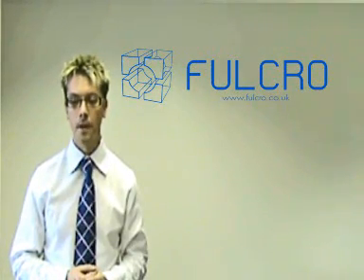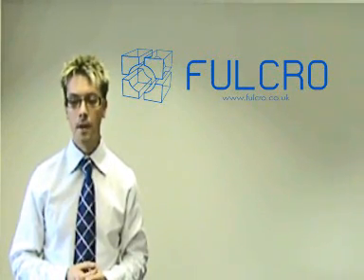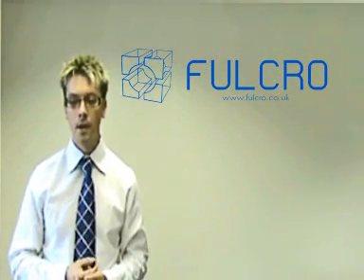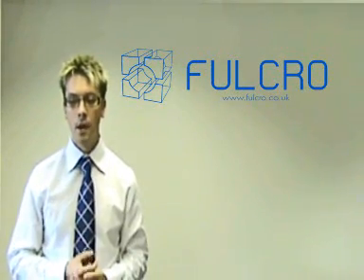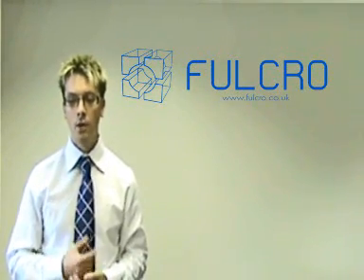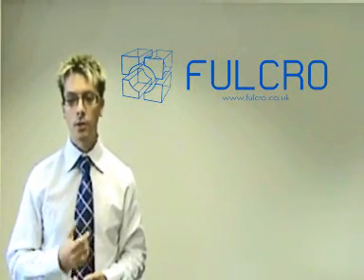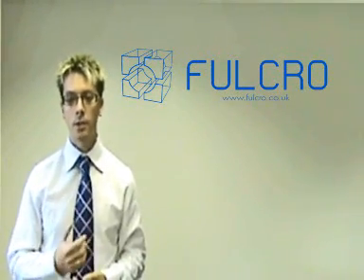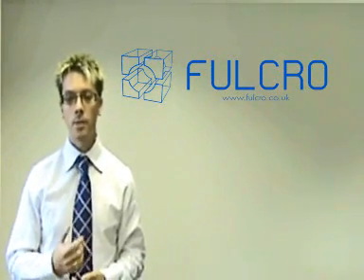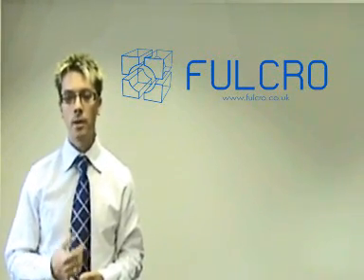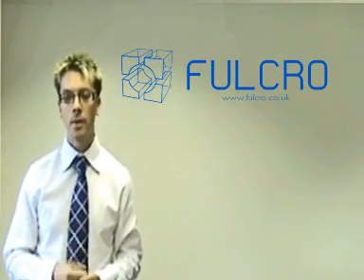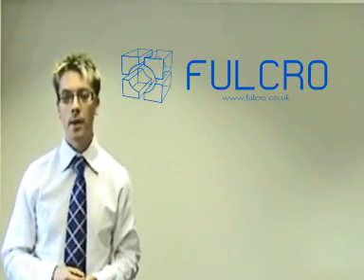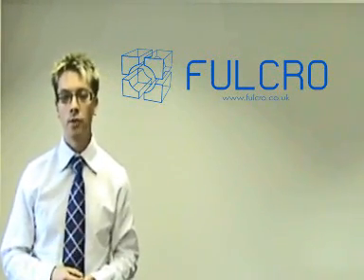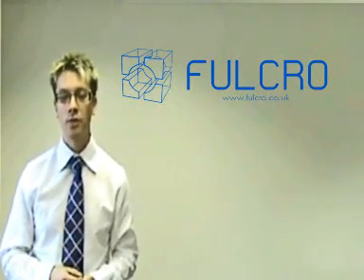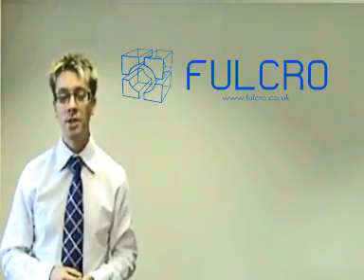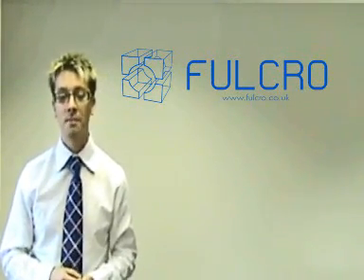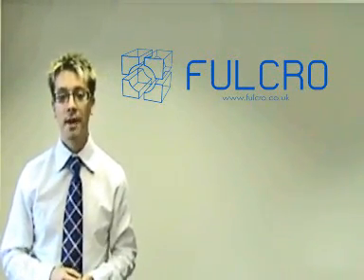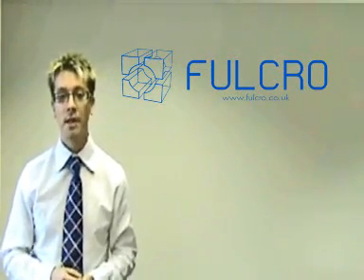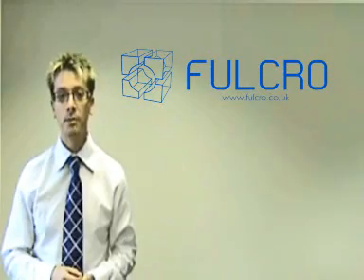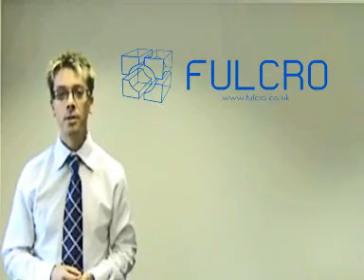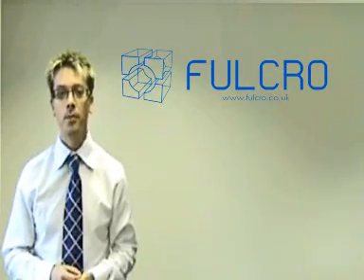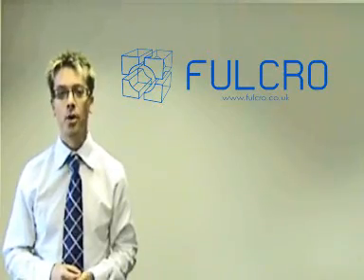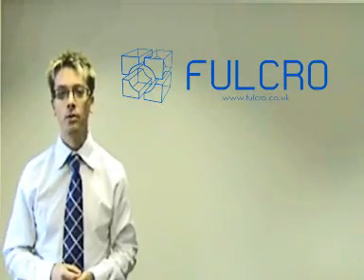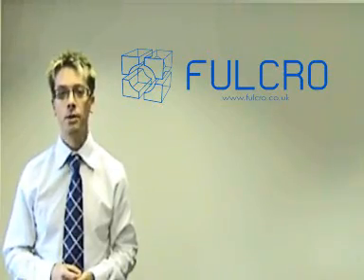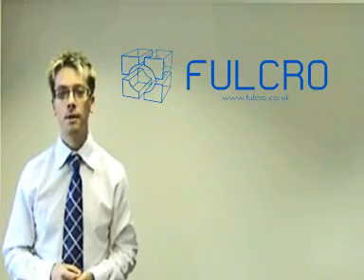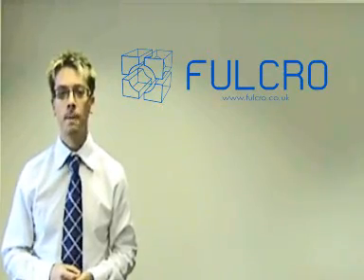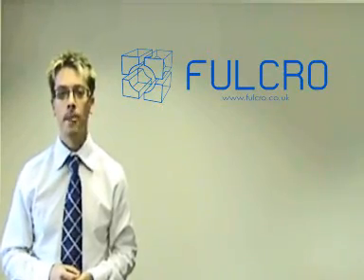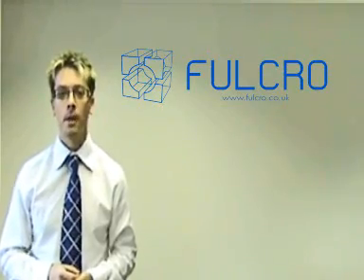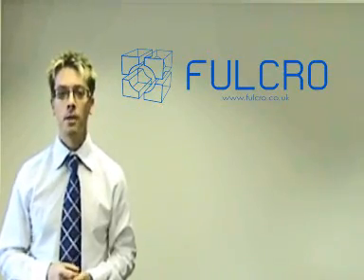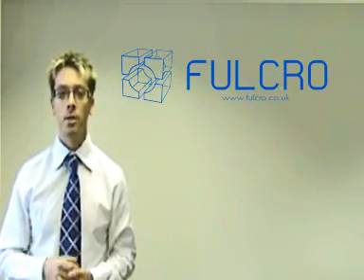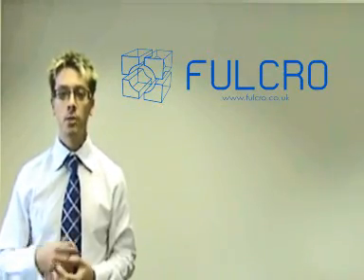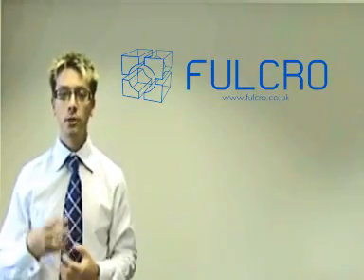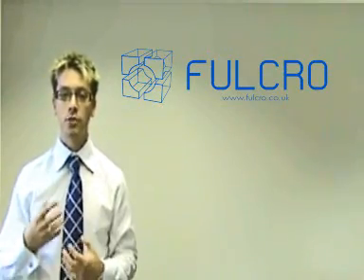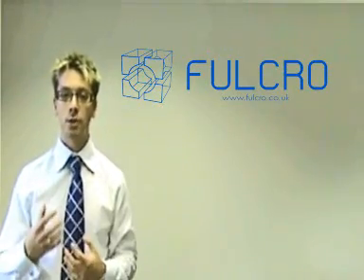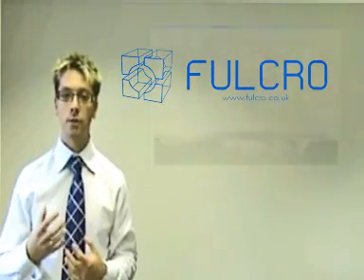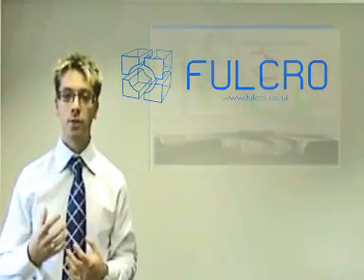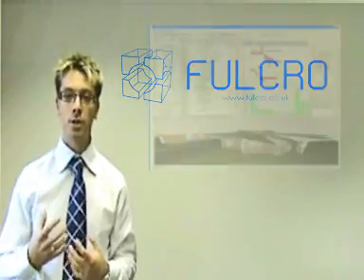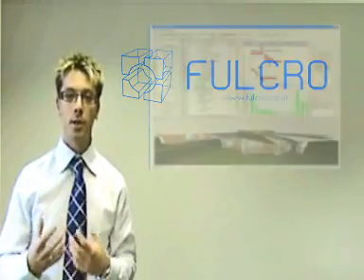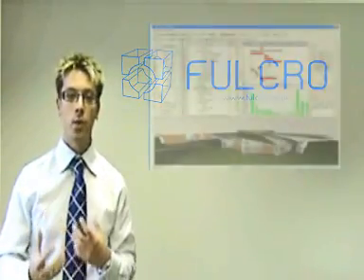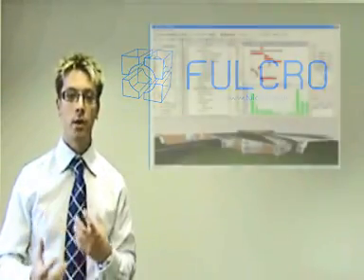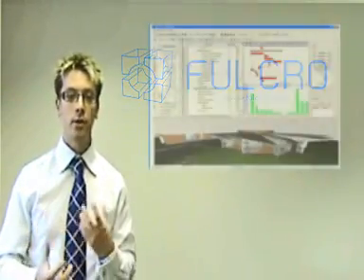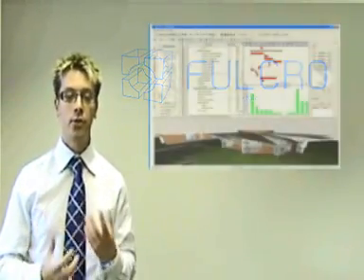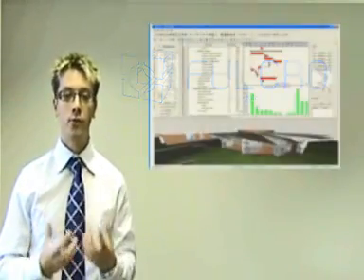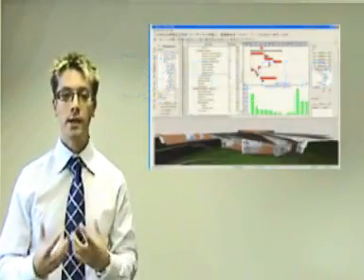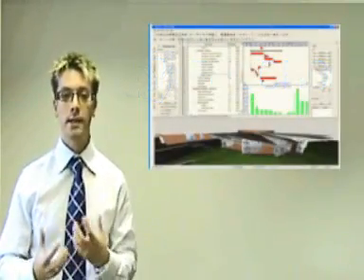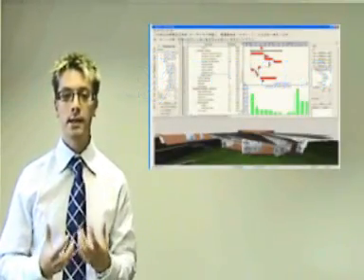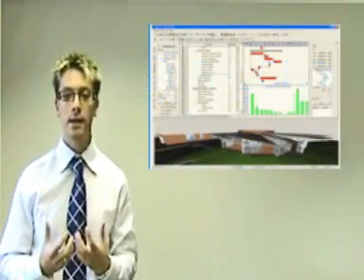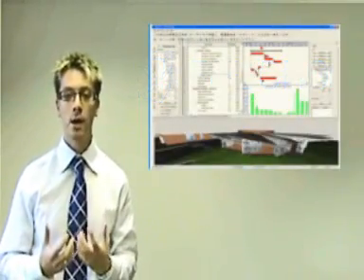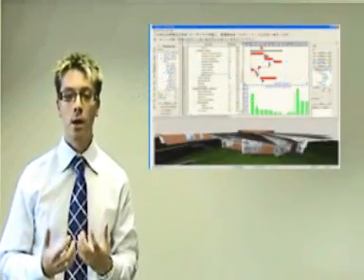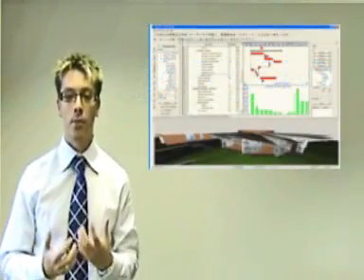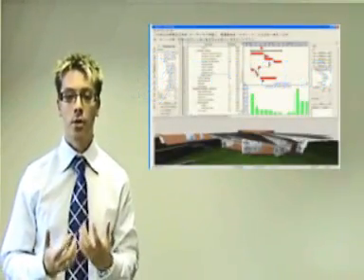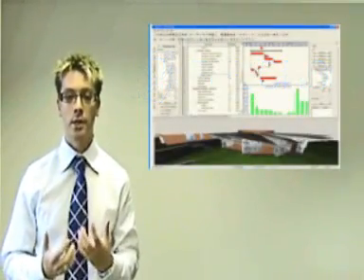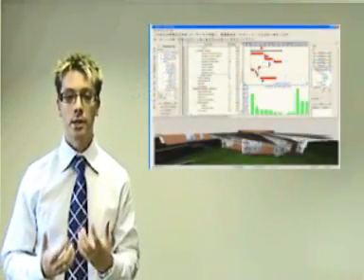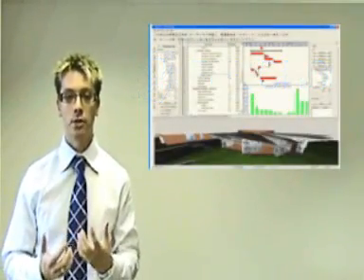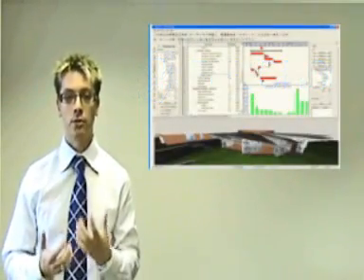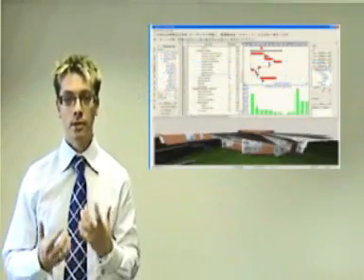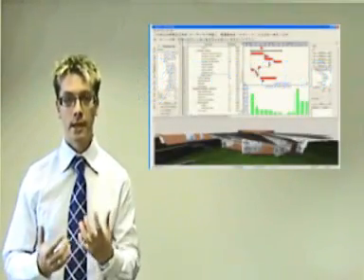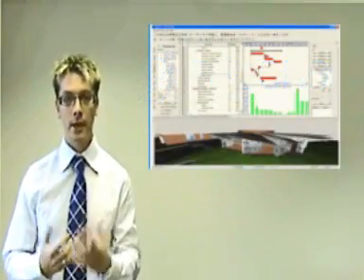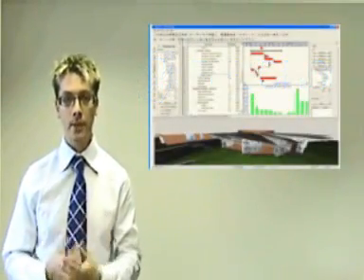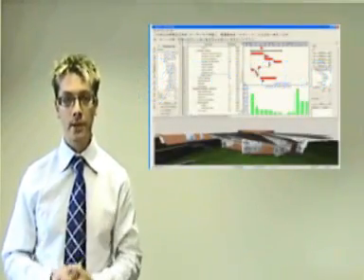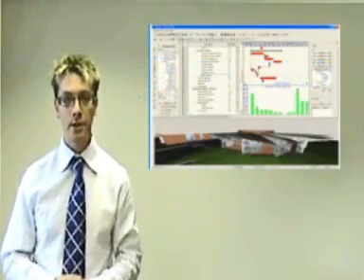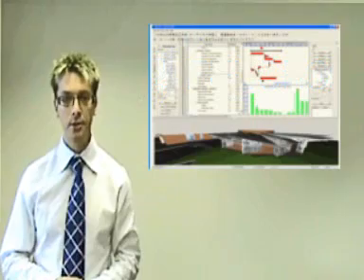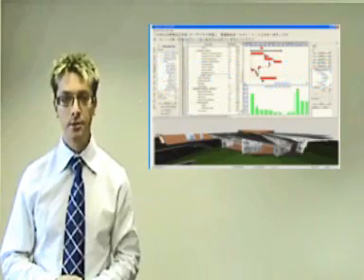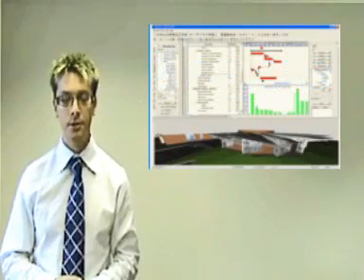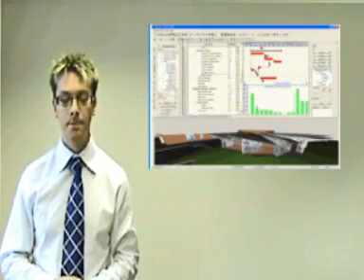I also spoke about the risk management approach to a construction project where the 3D project tools are now being used.